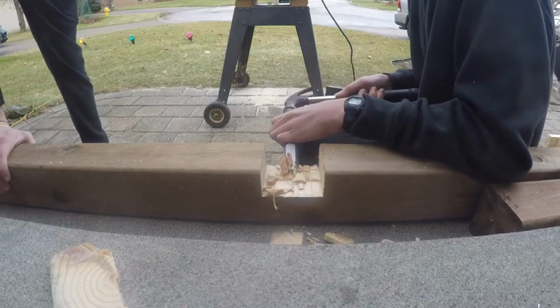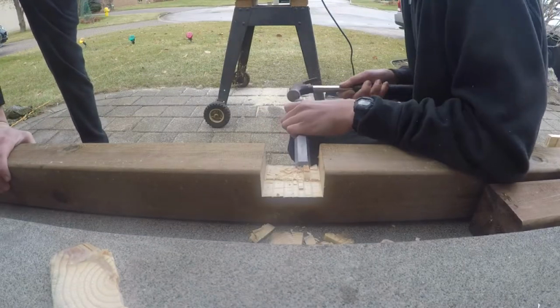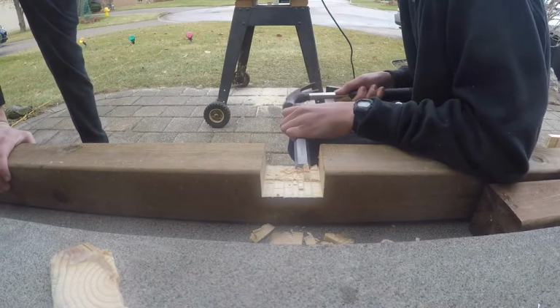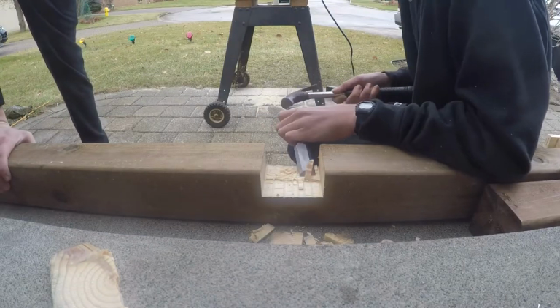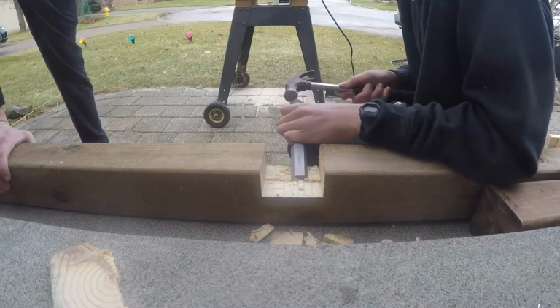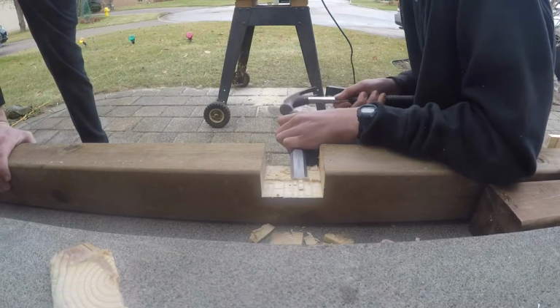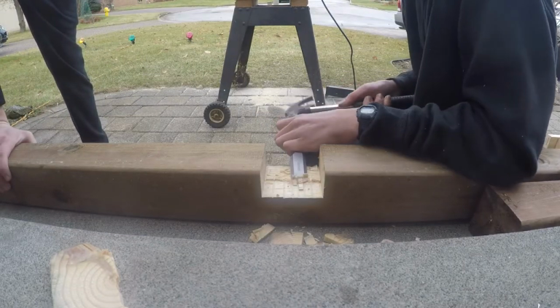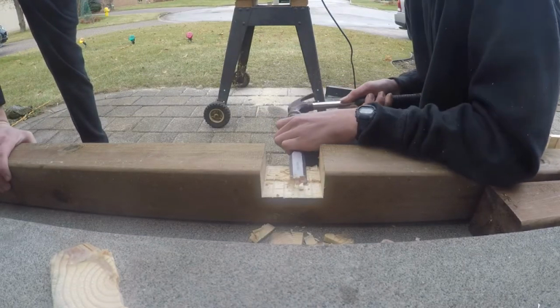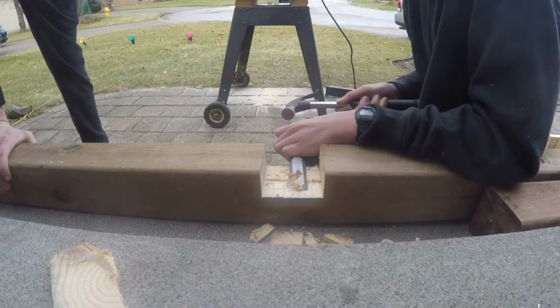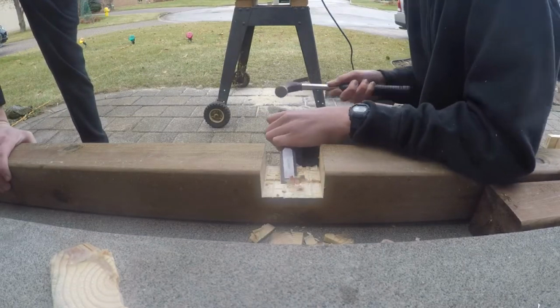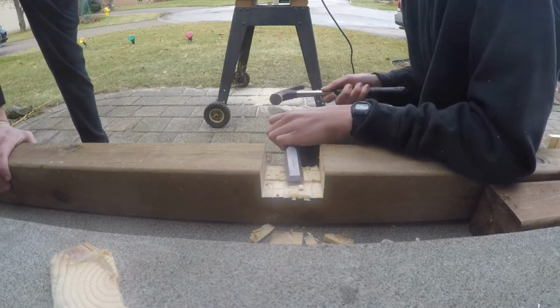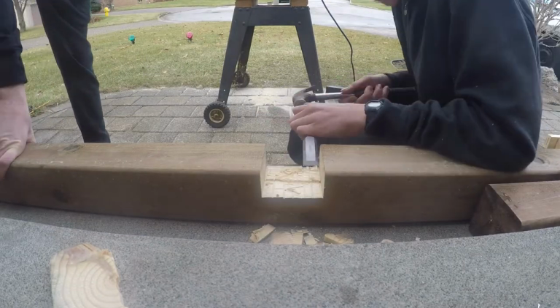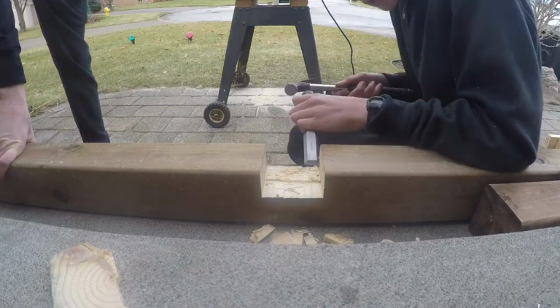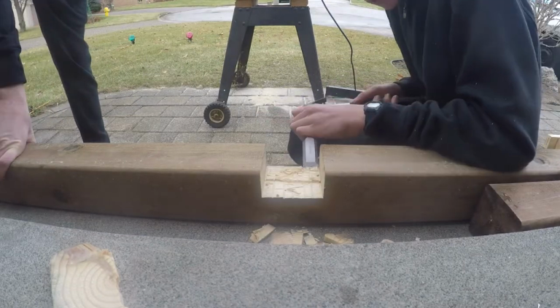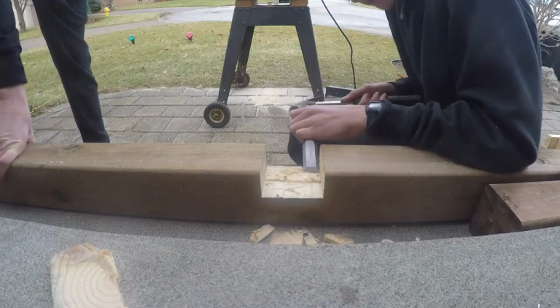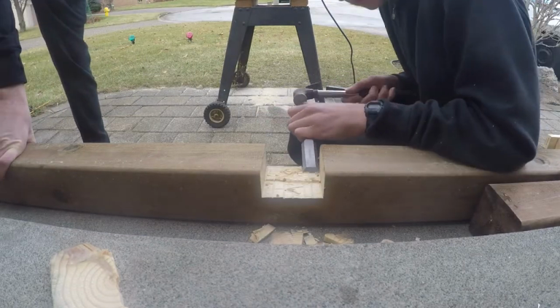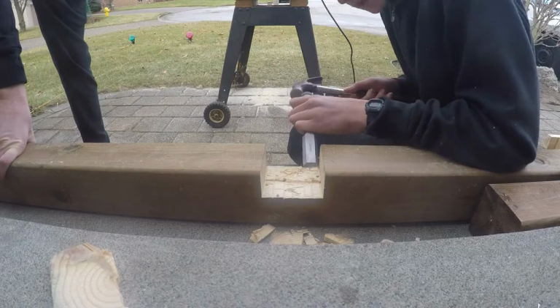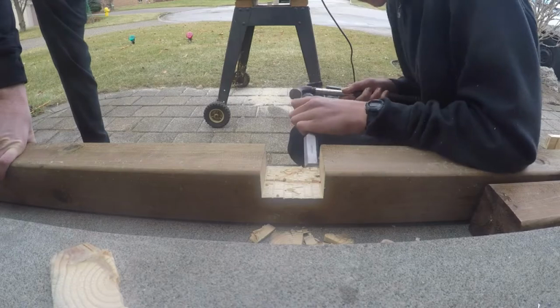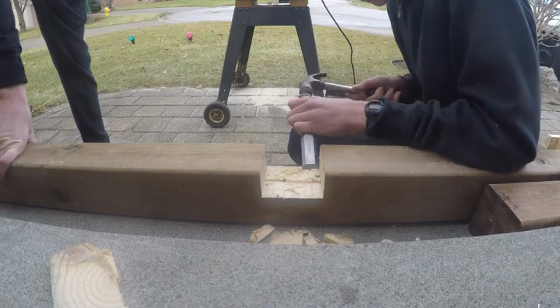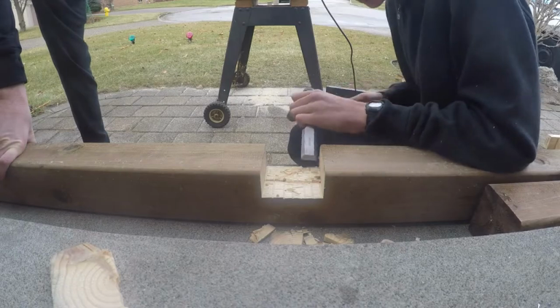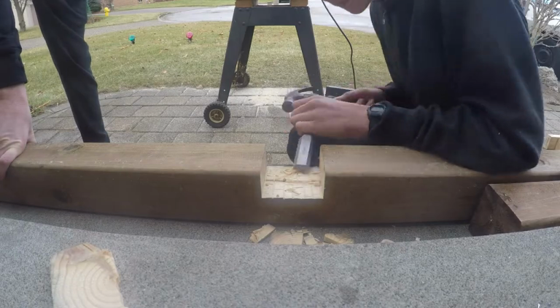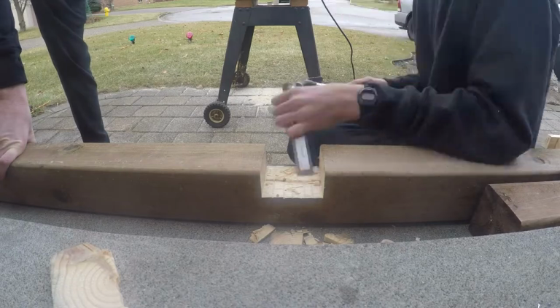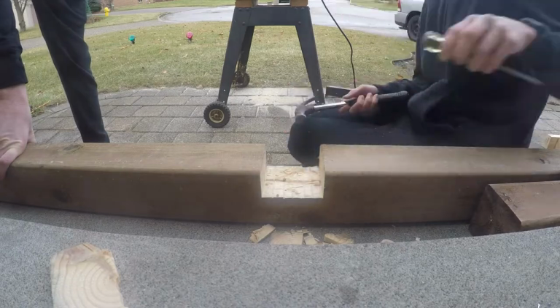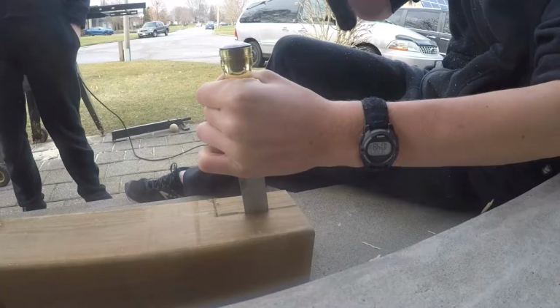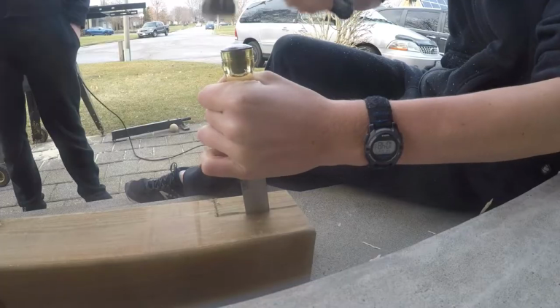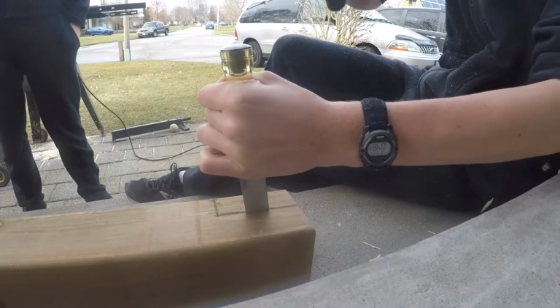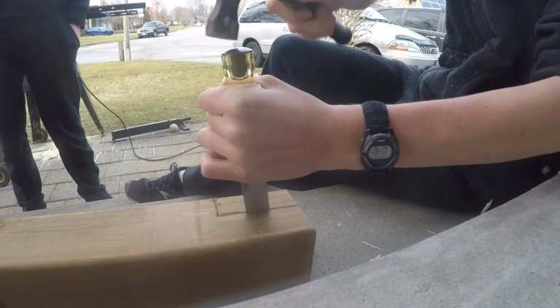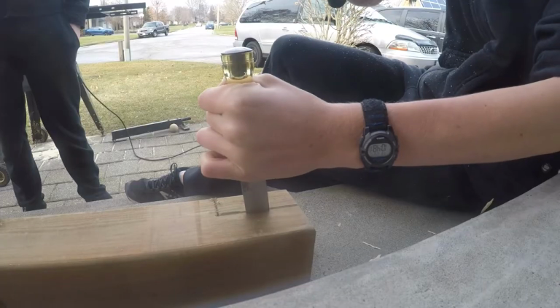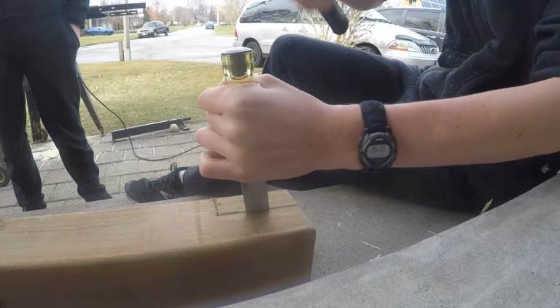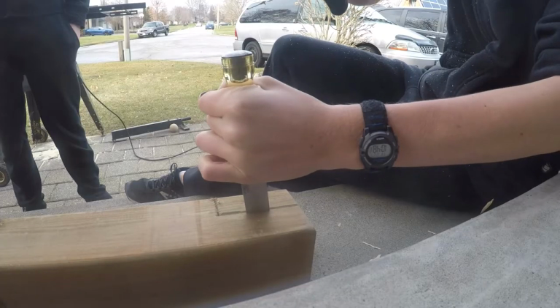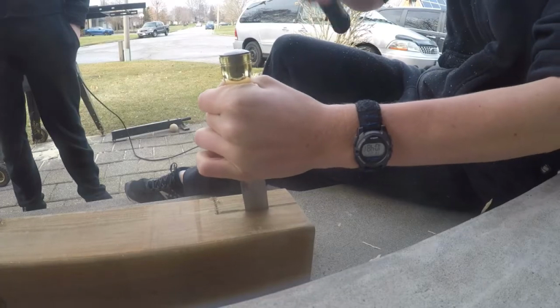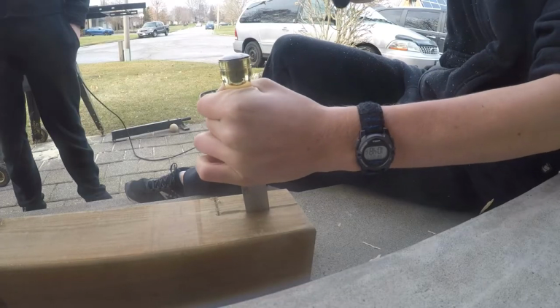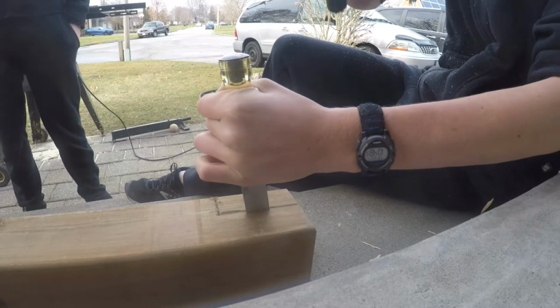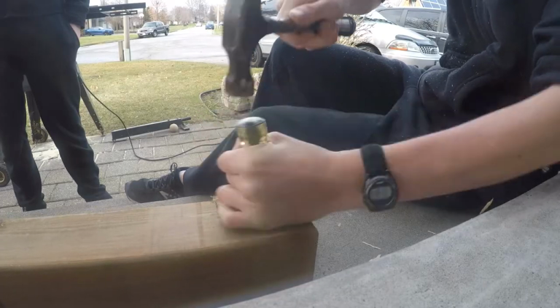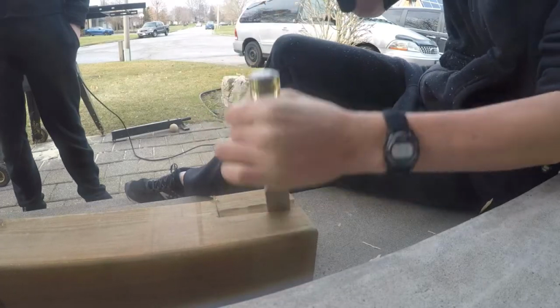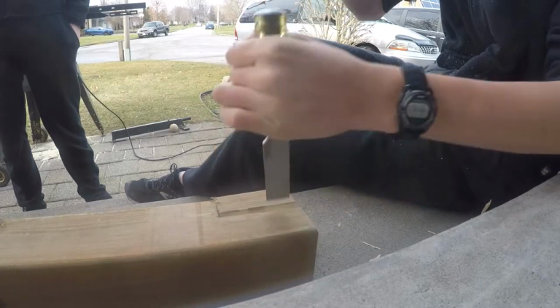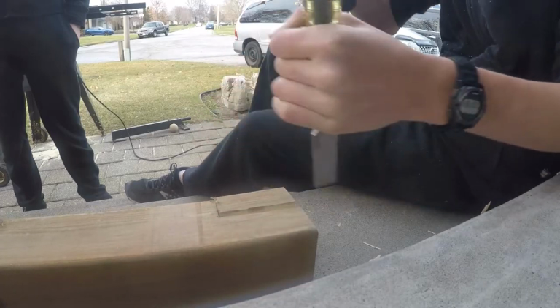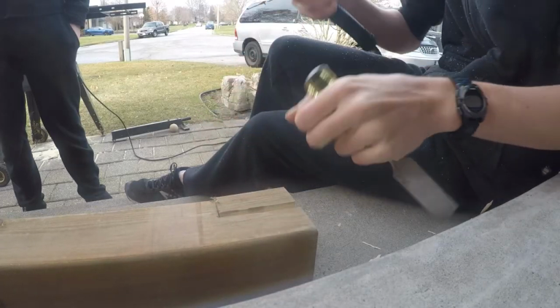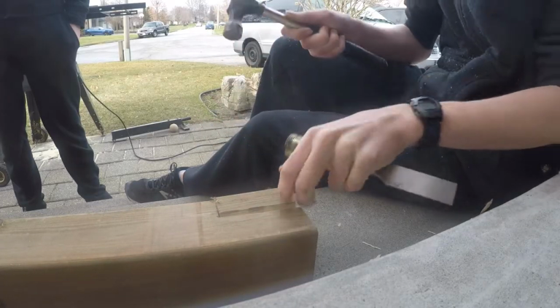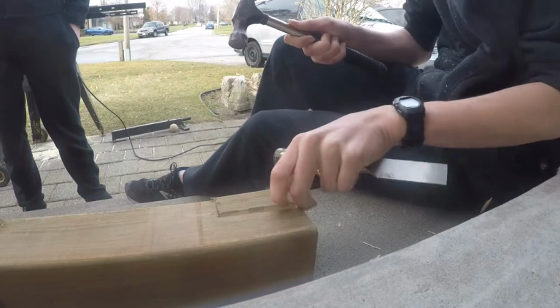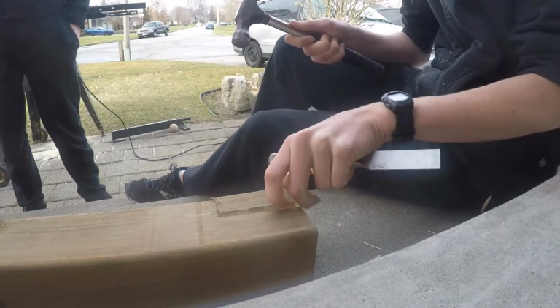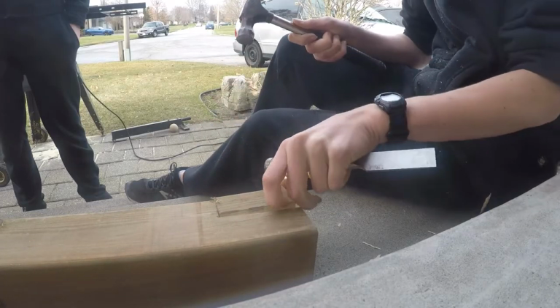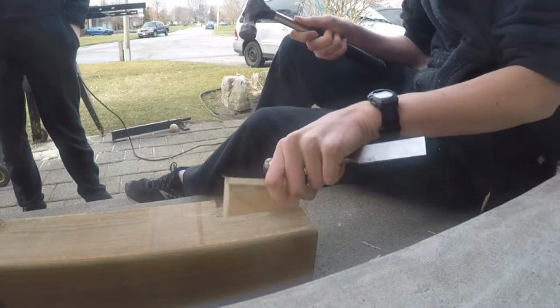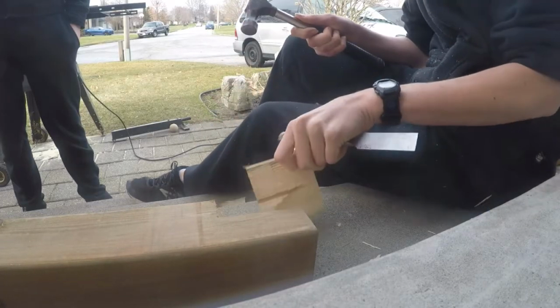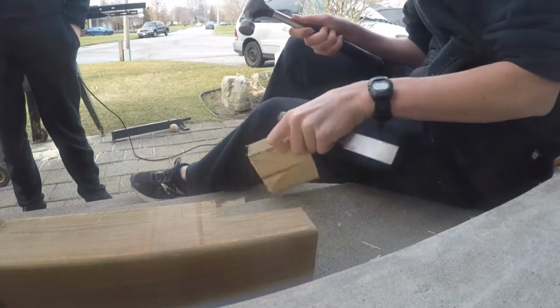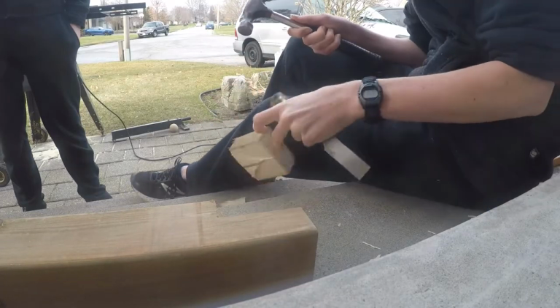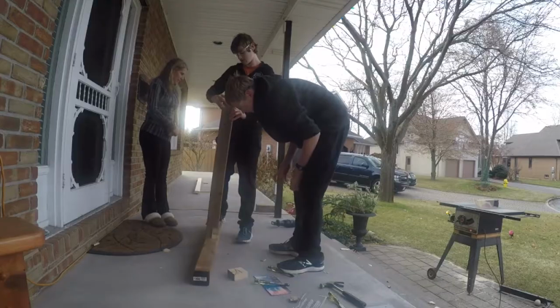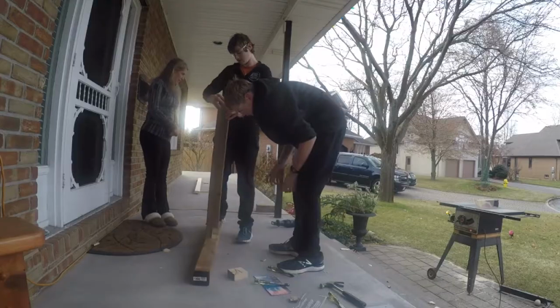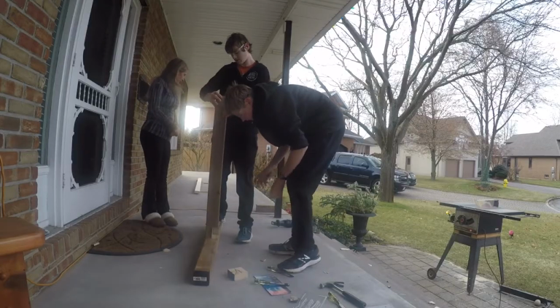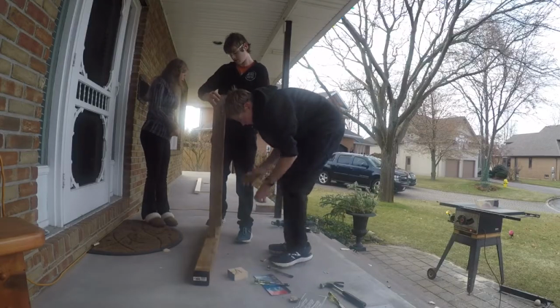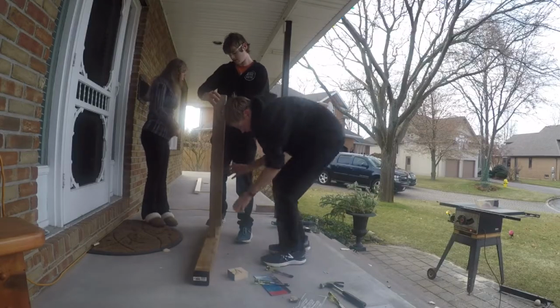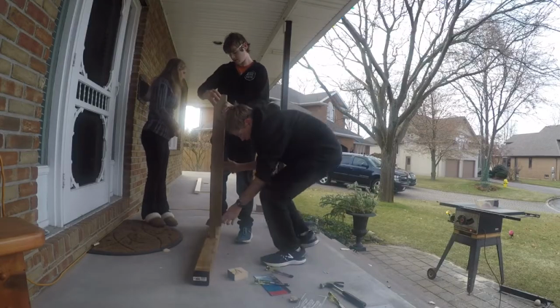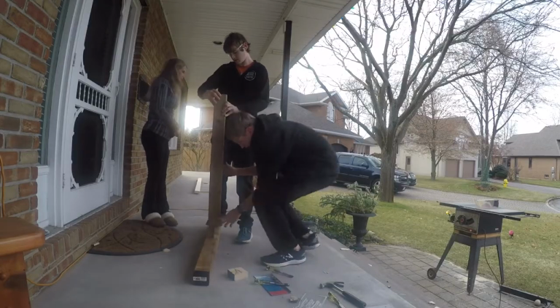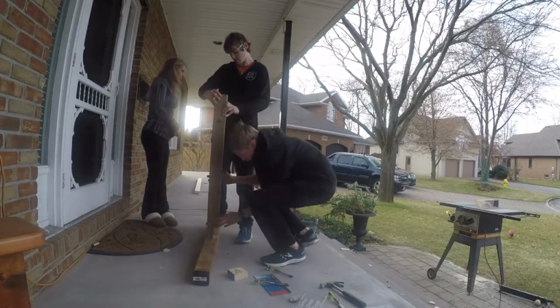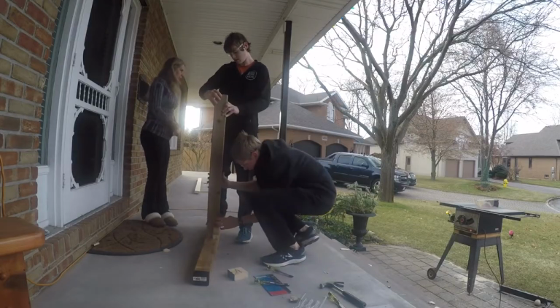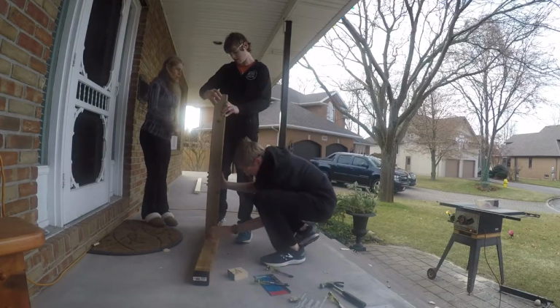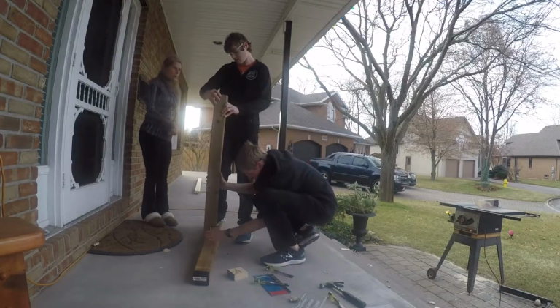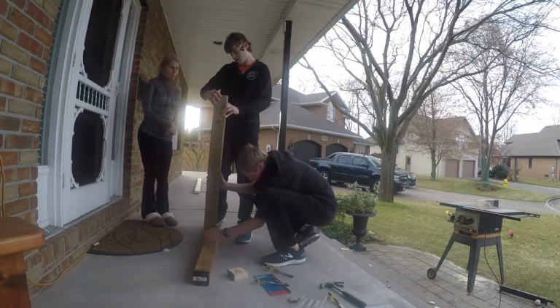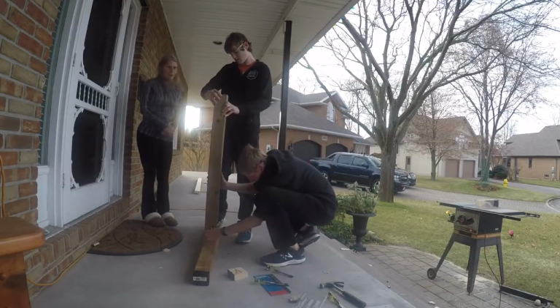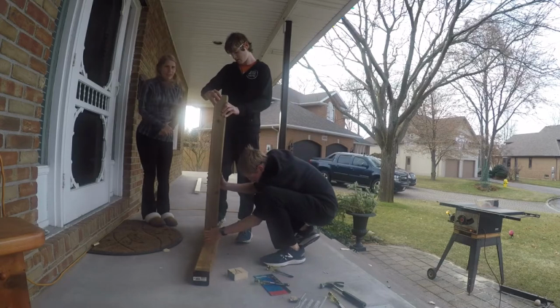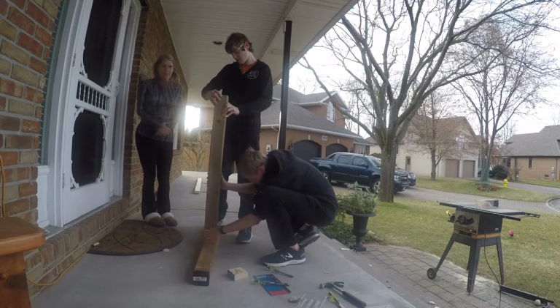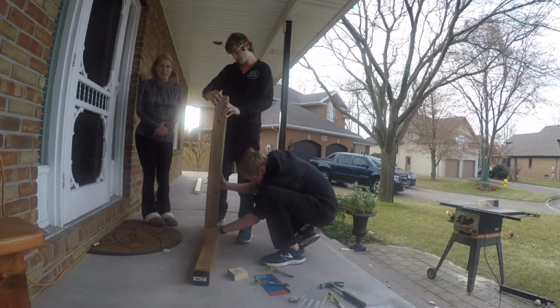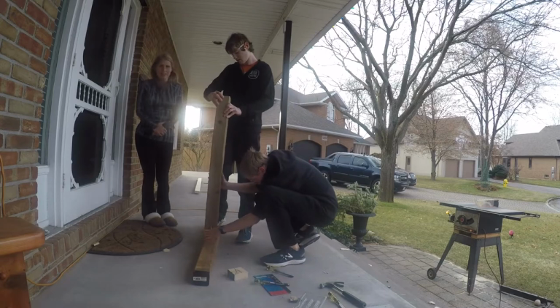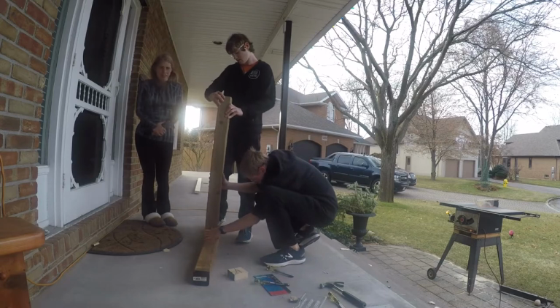We're going to push the tree over here, and then we can put the tree up. It's a half-inch bit. Let's have a look — it's a half-inch step this year, this is the next one.